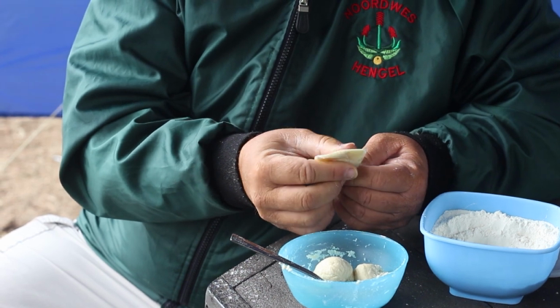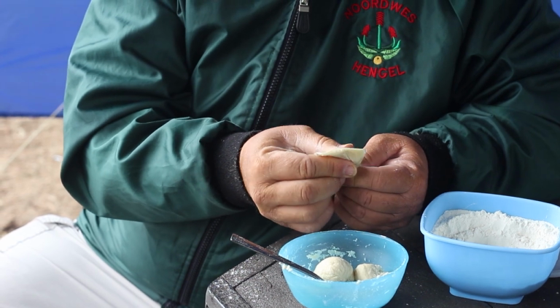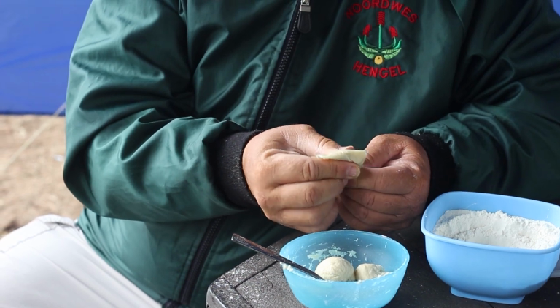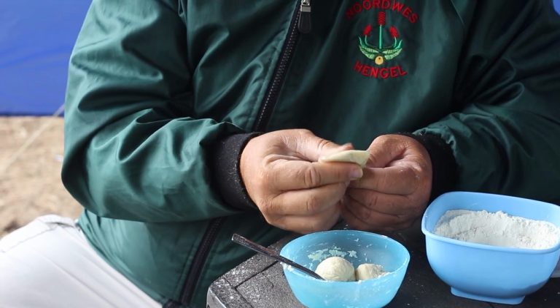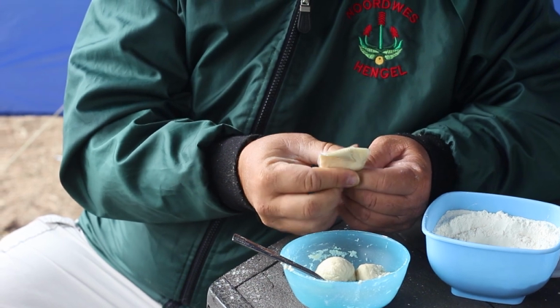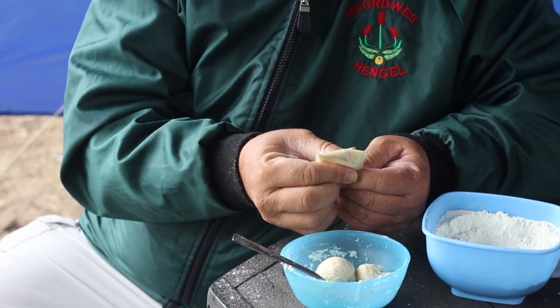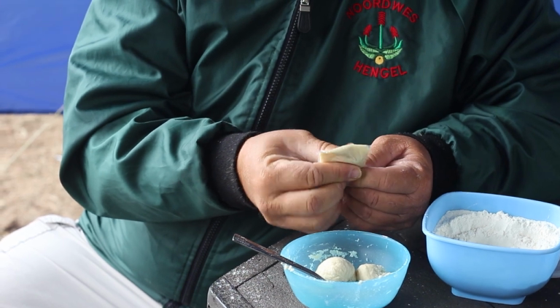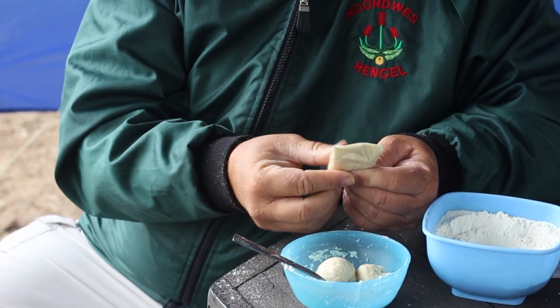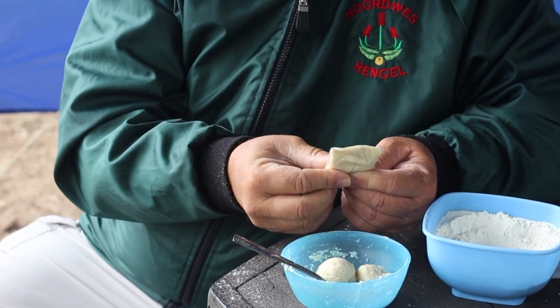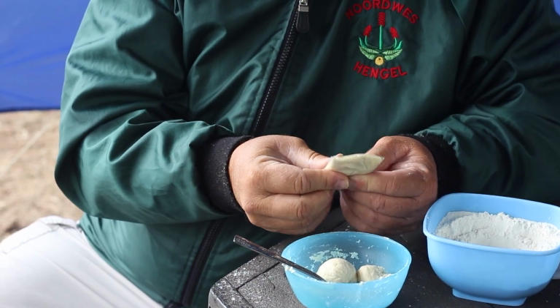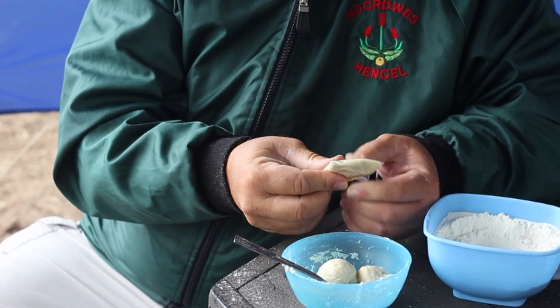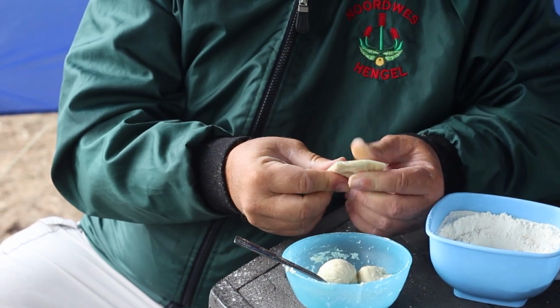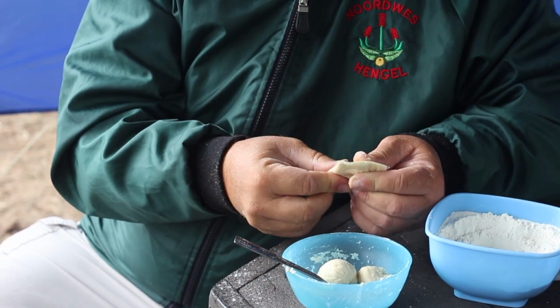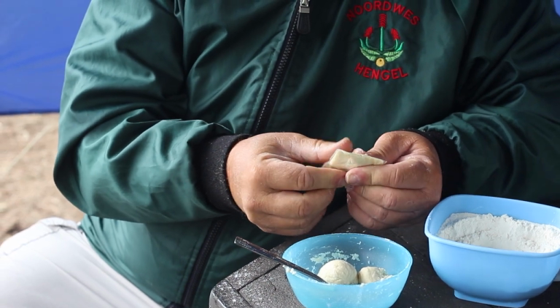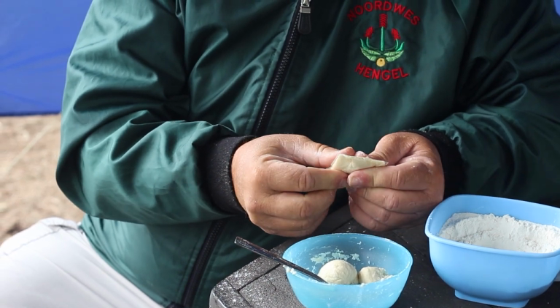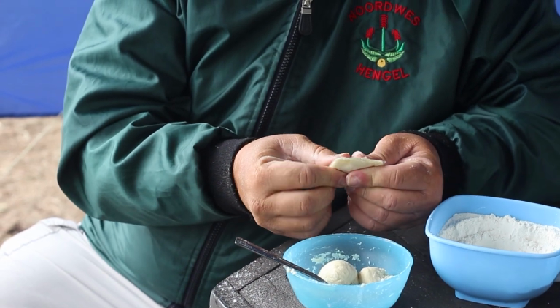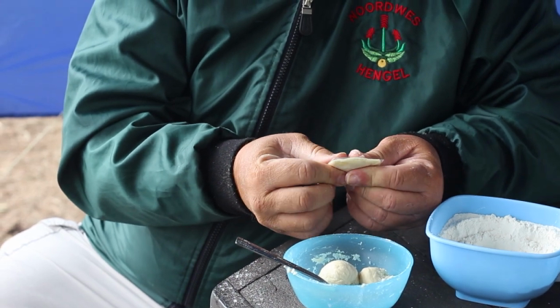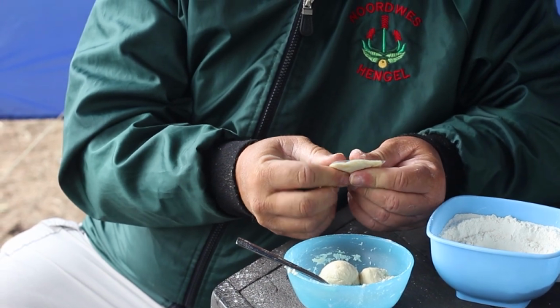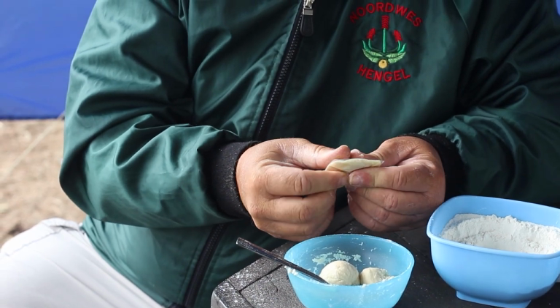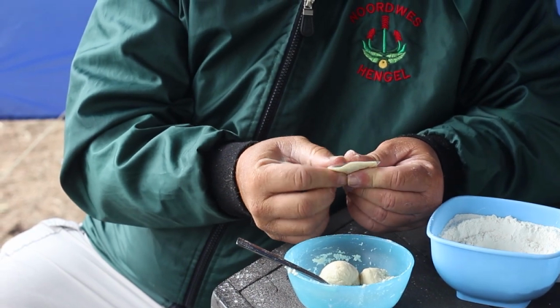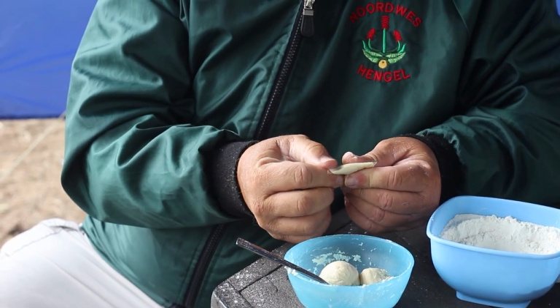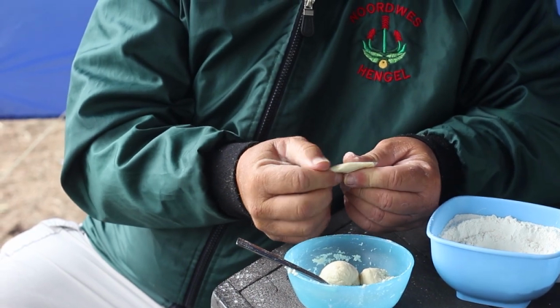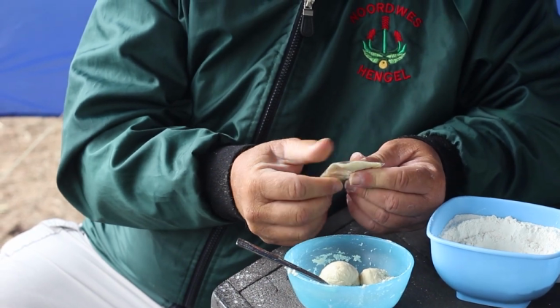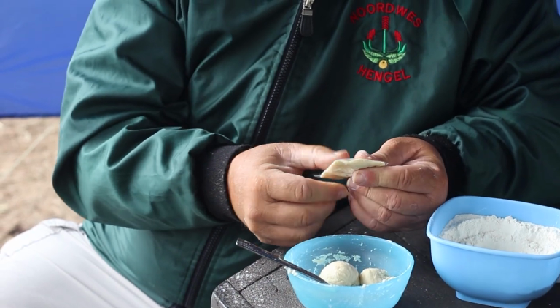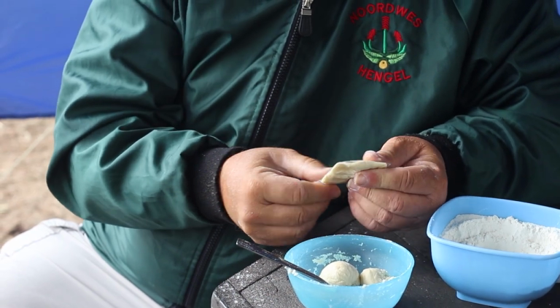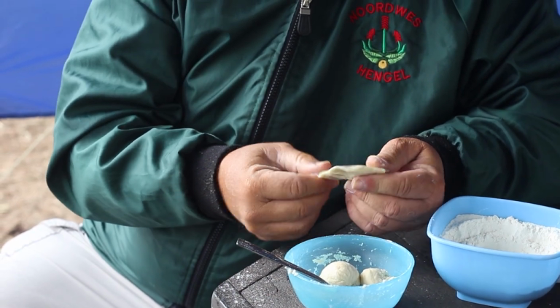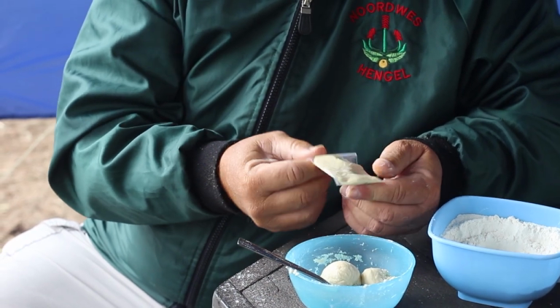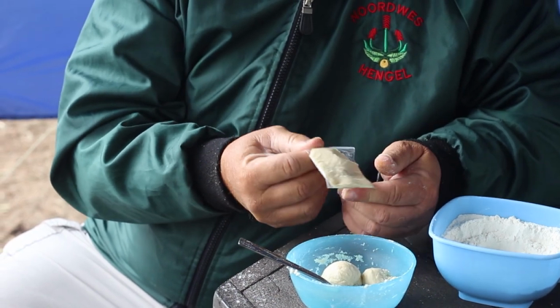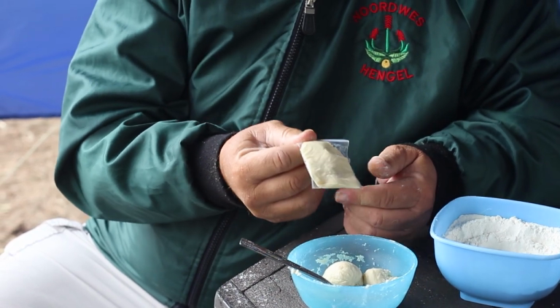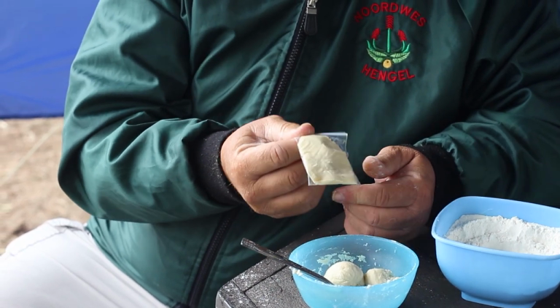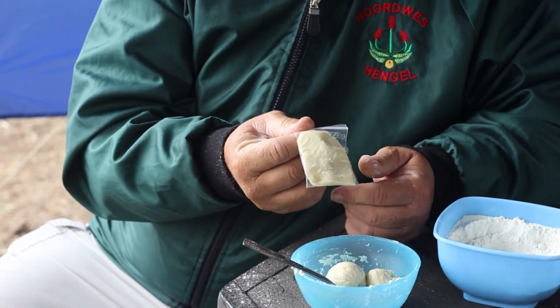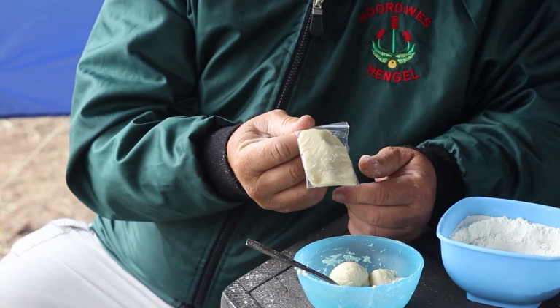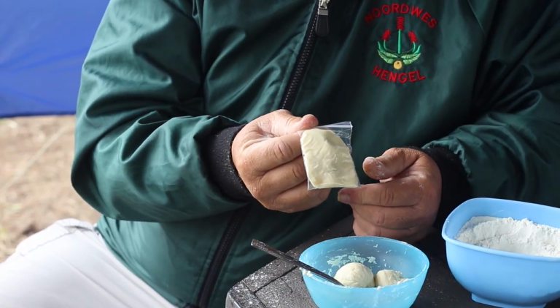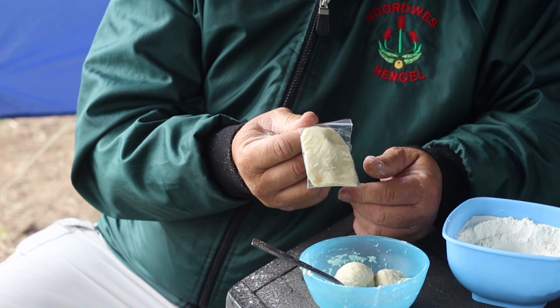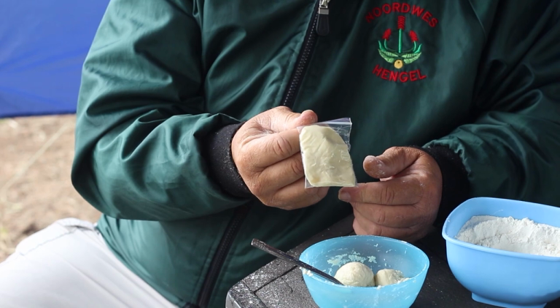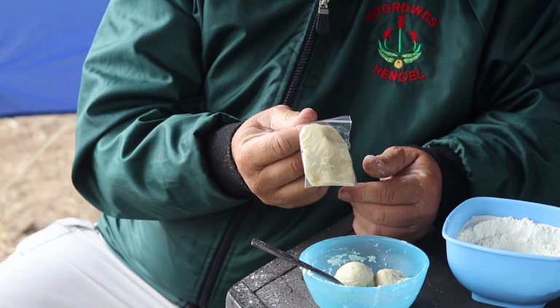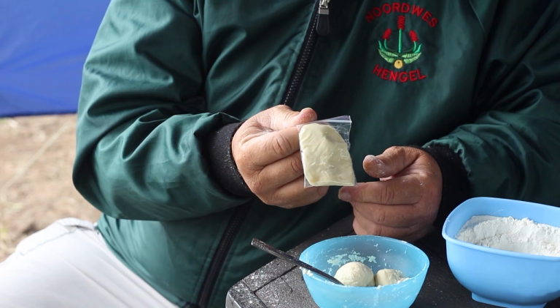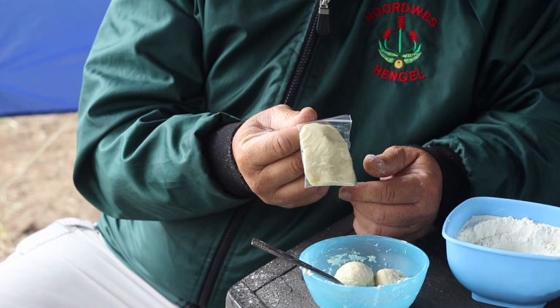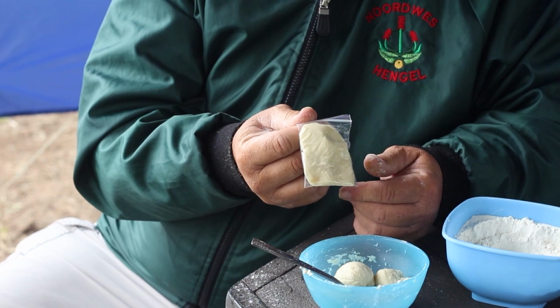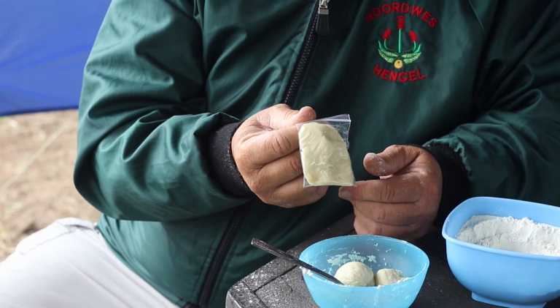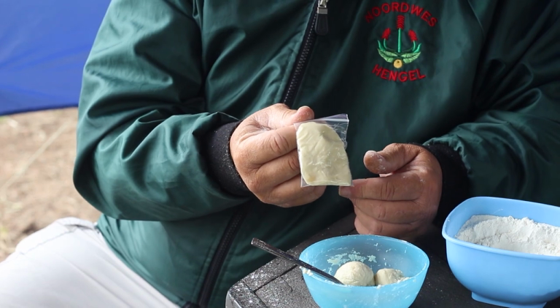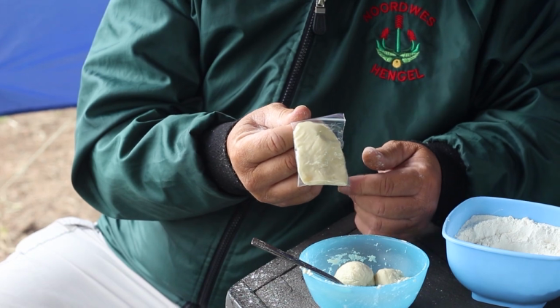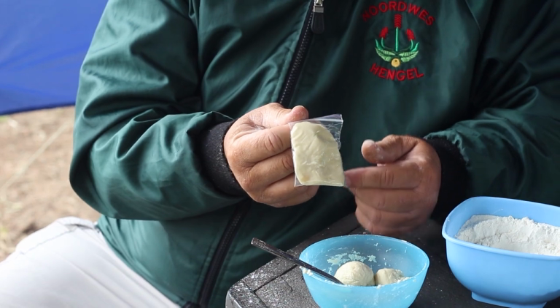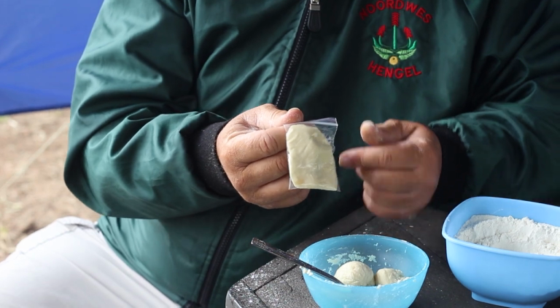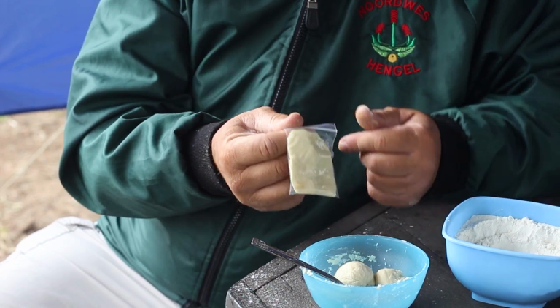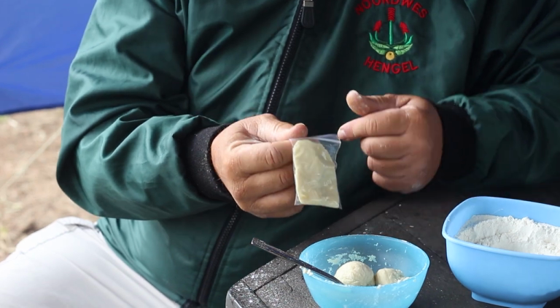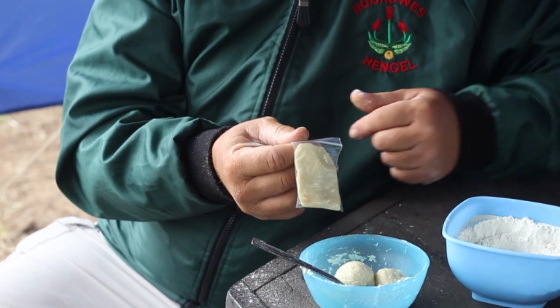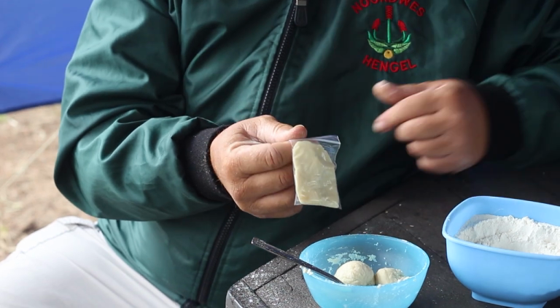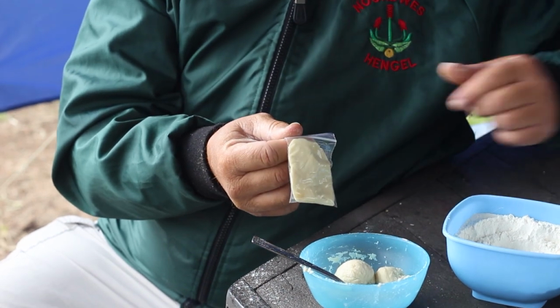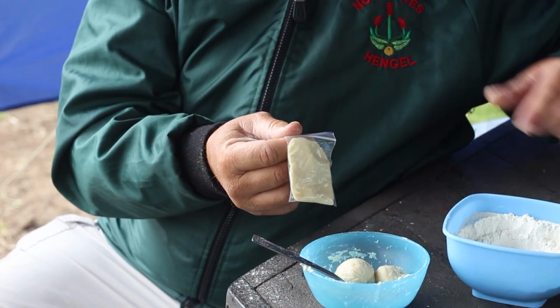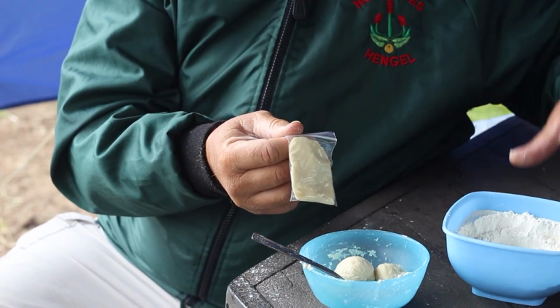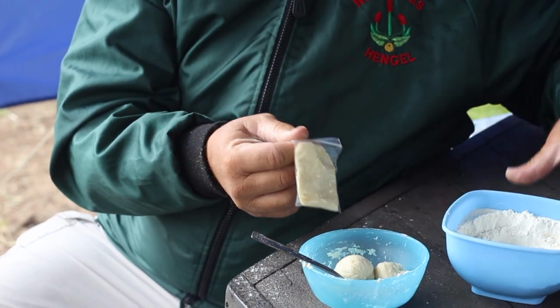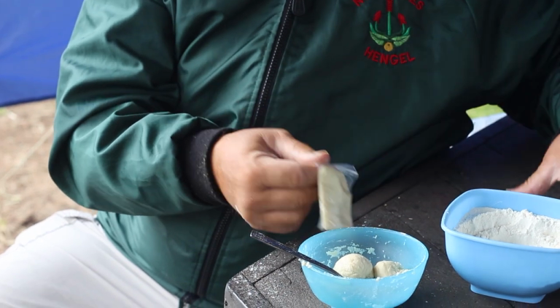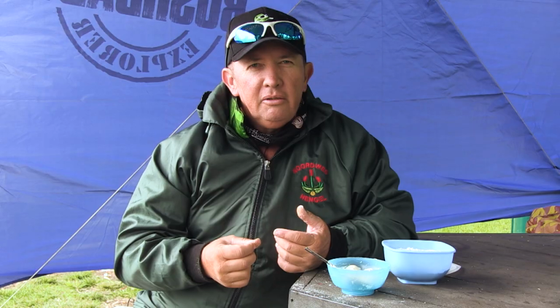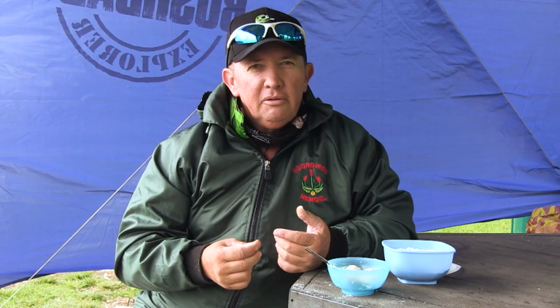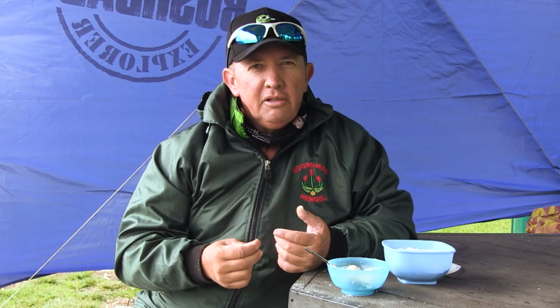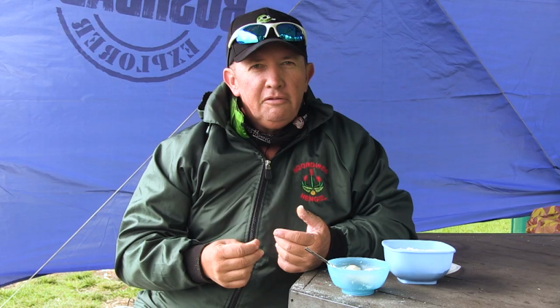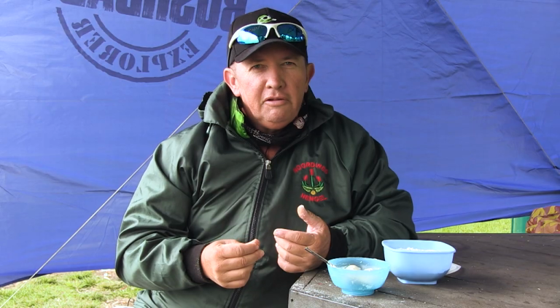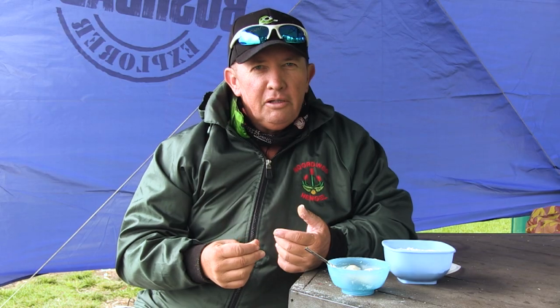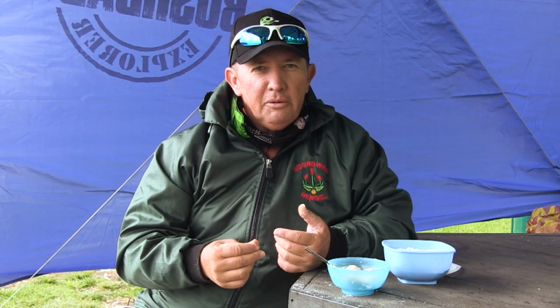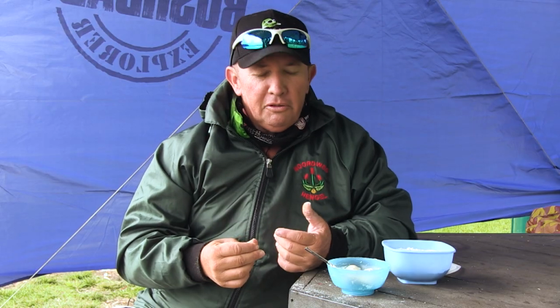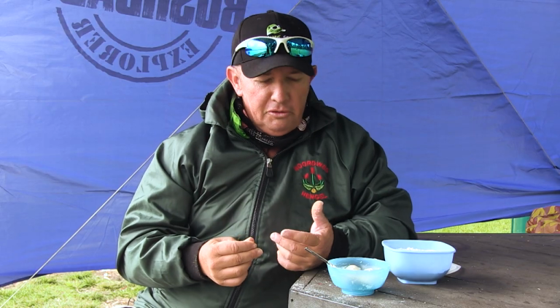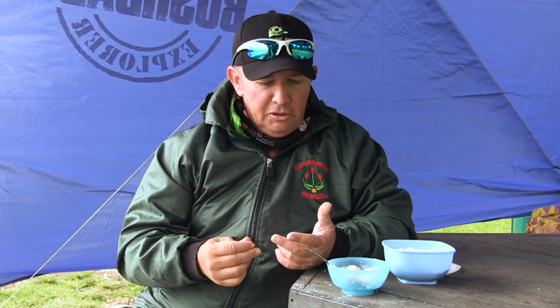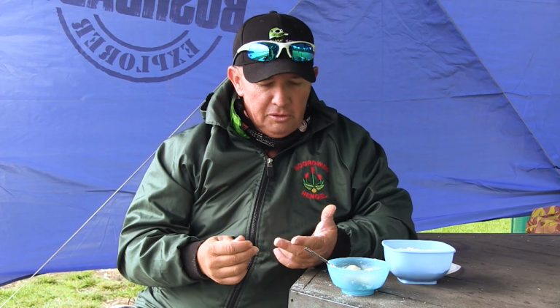A bit whiter and a bit sweeter. It works for me. Try it at home — it'll definitely work for you.